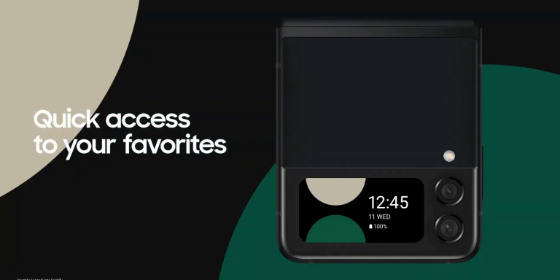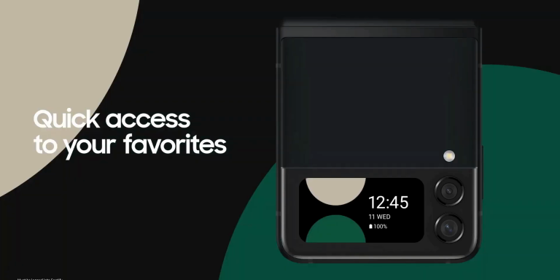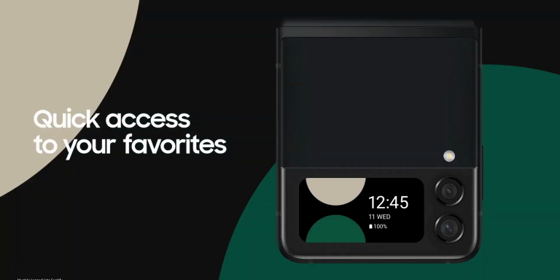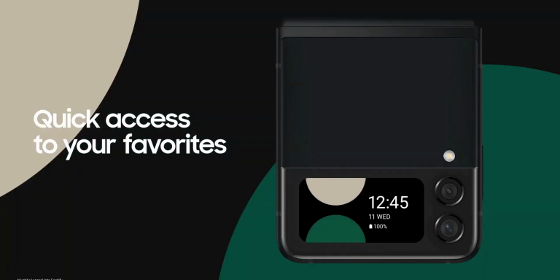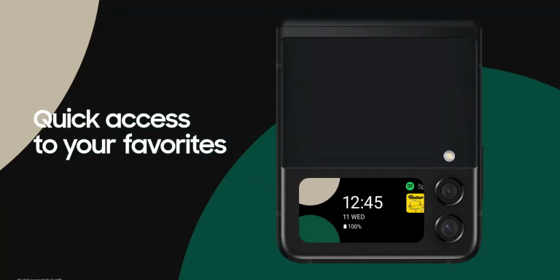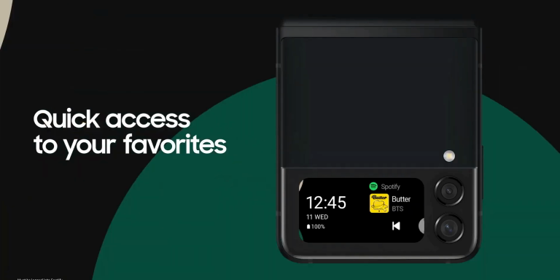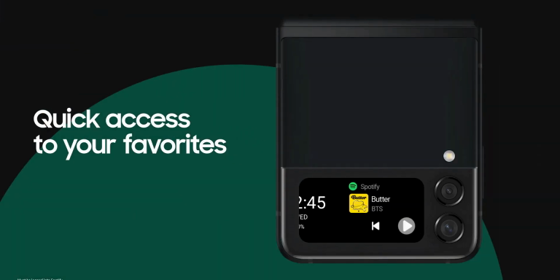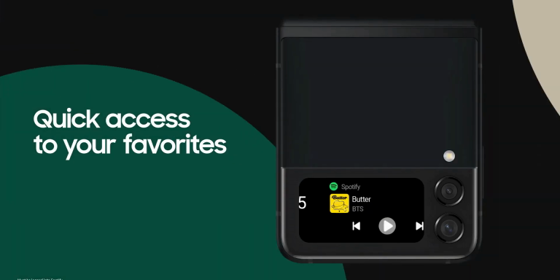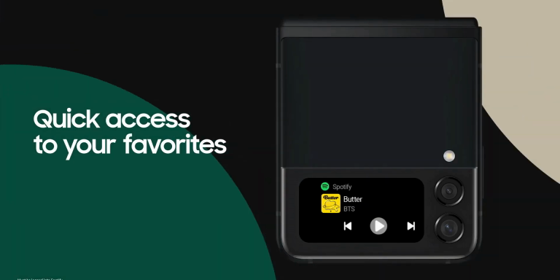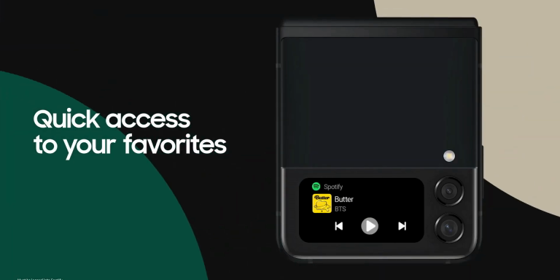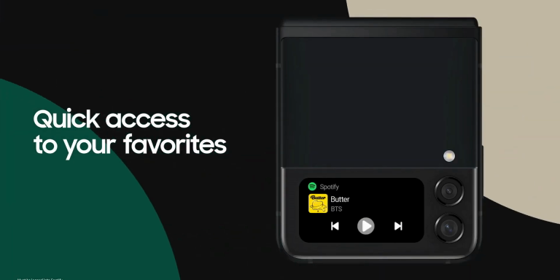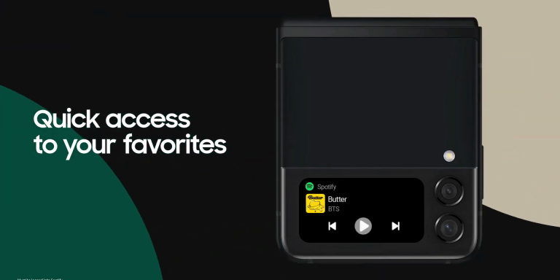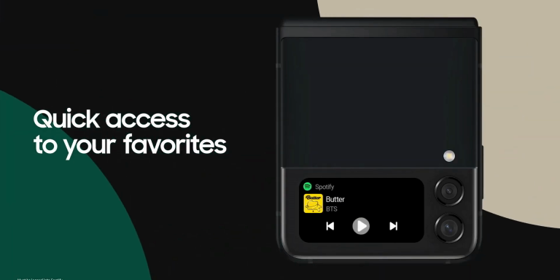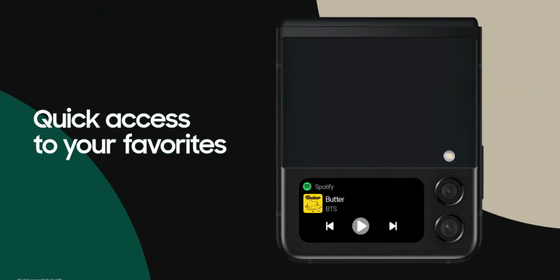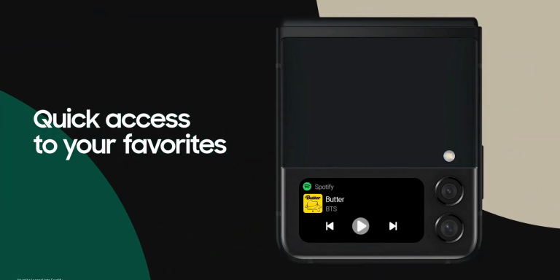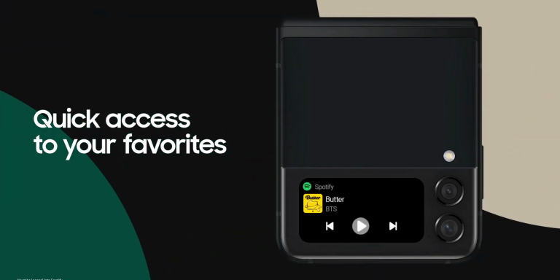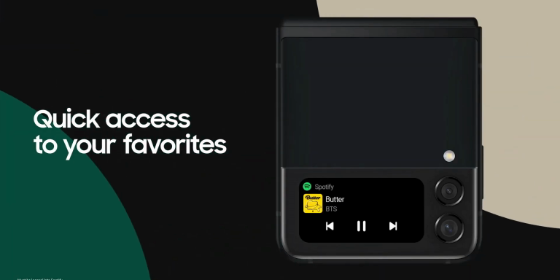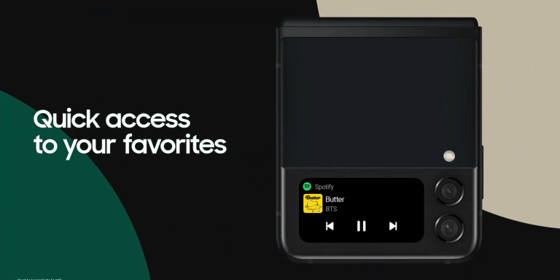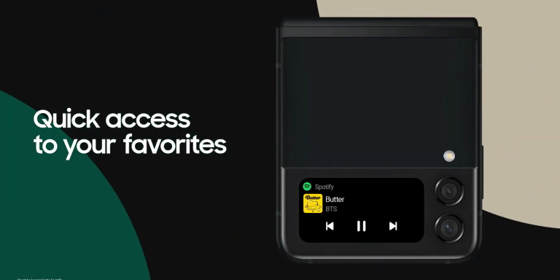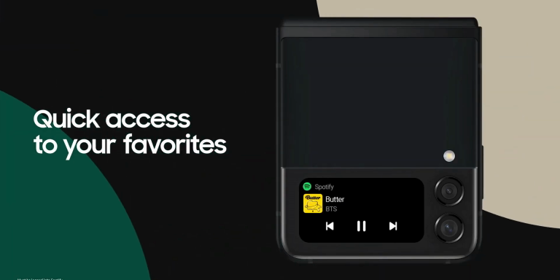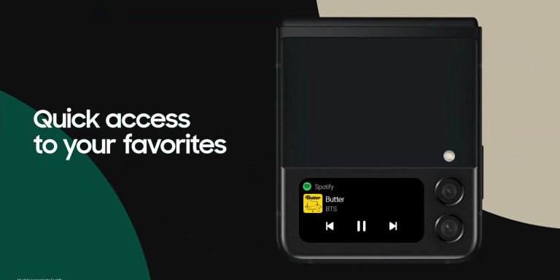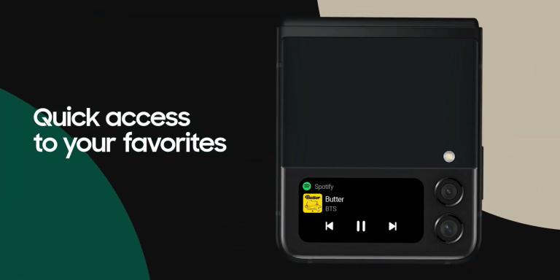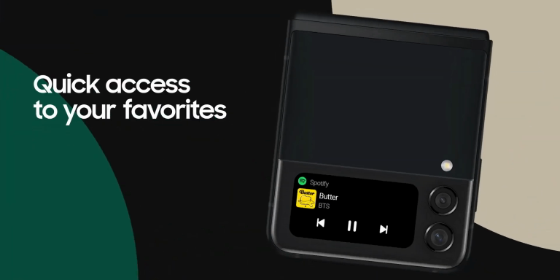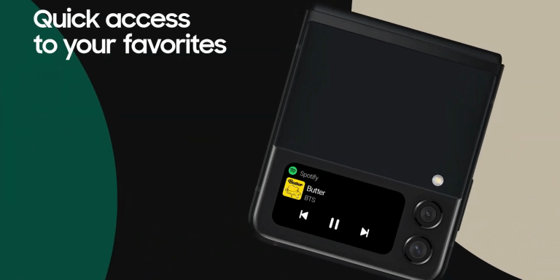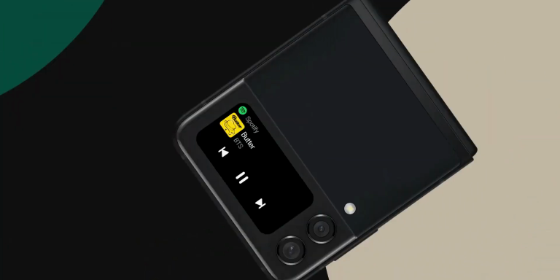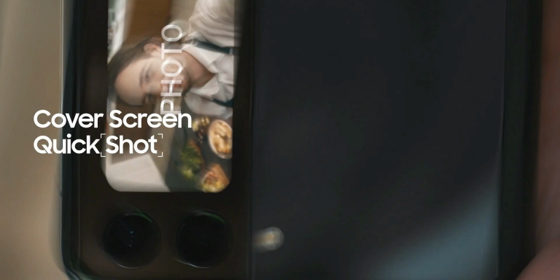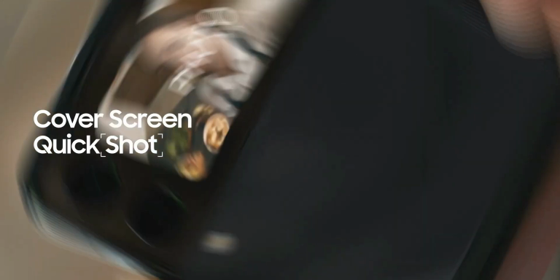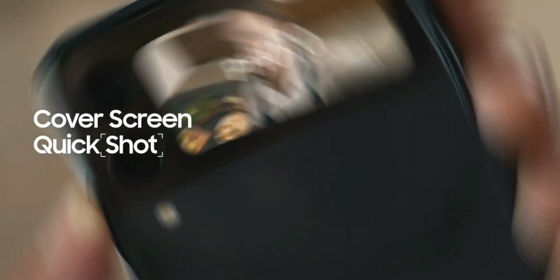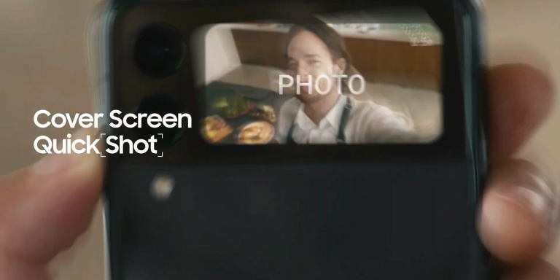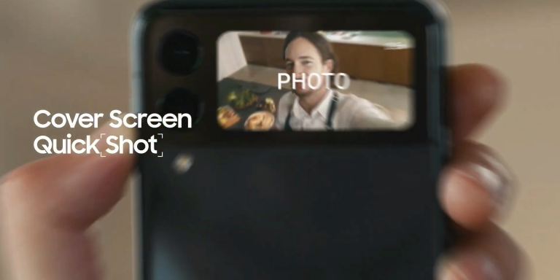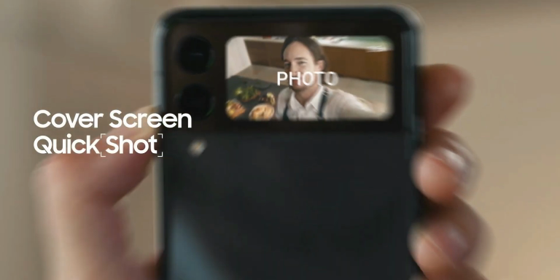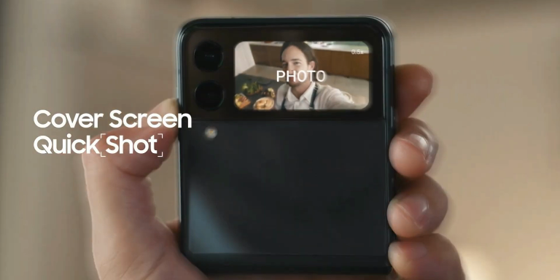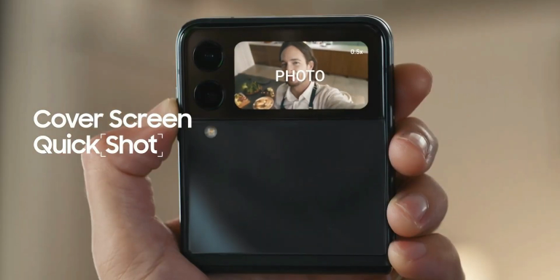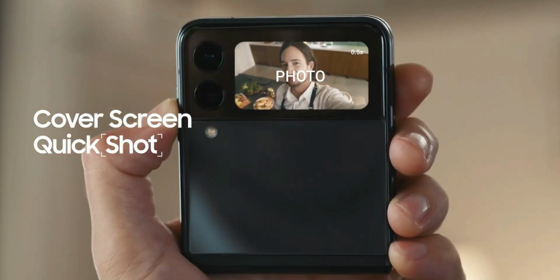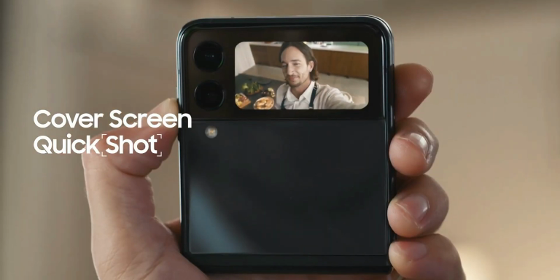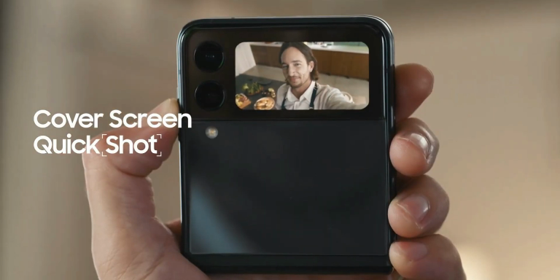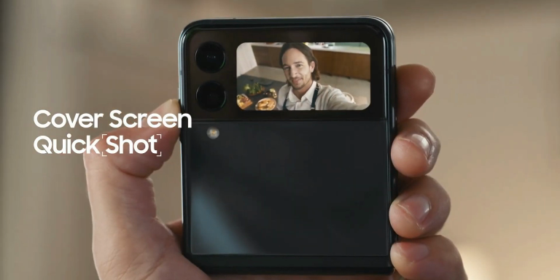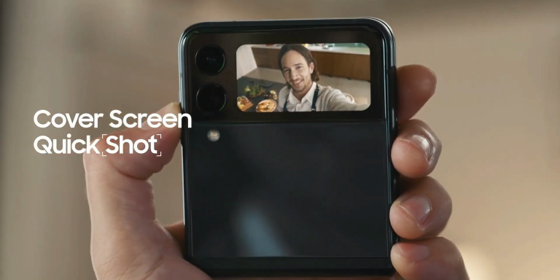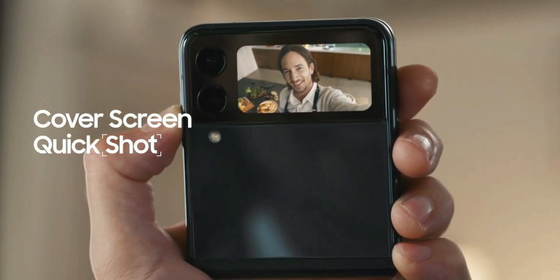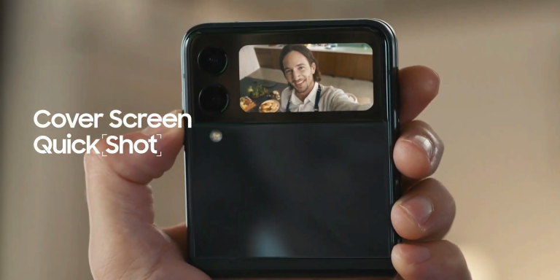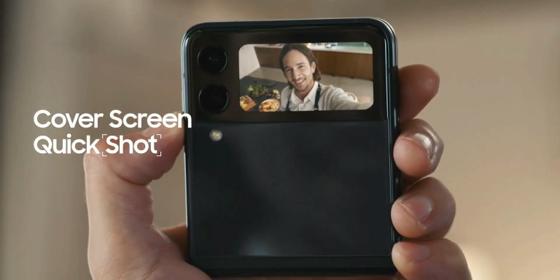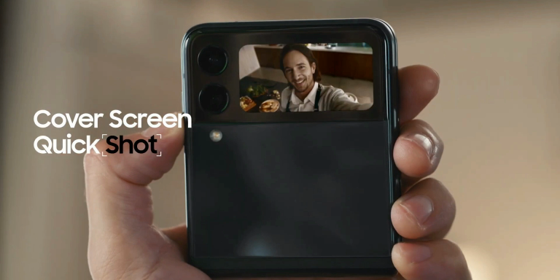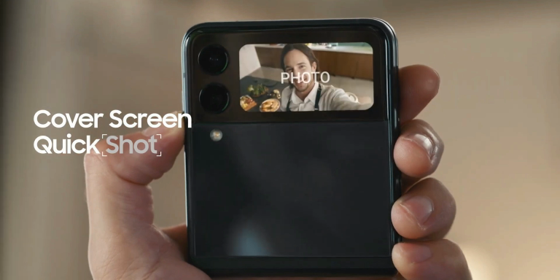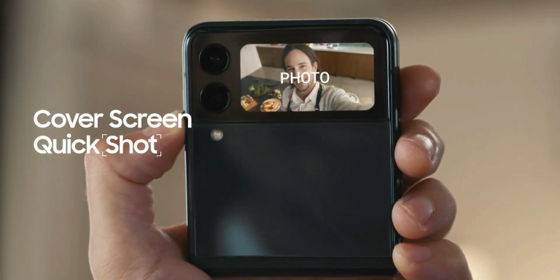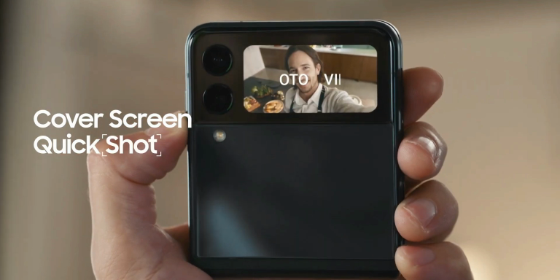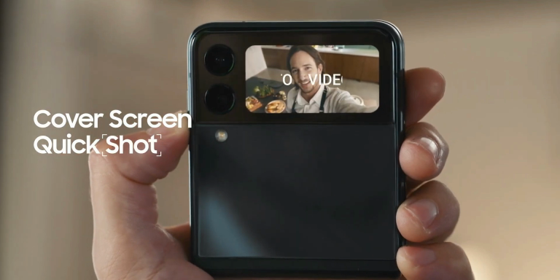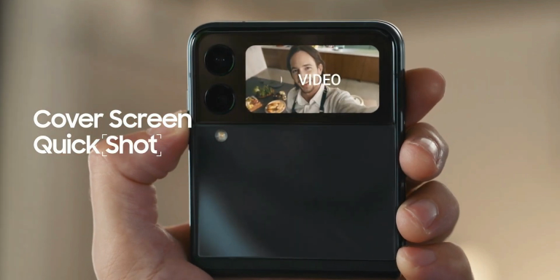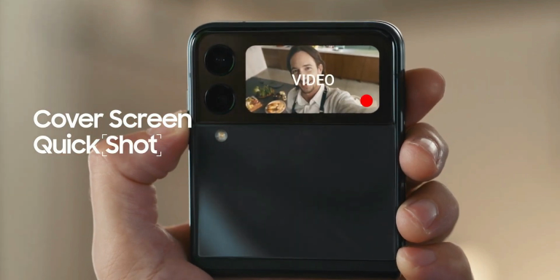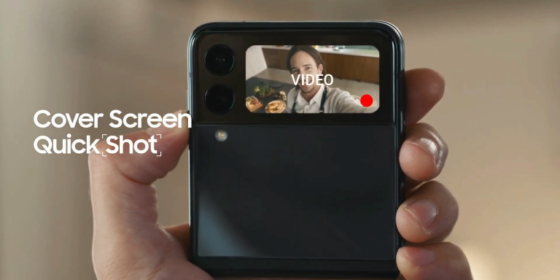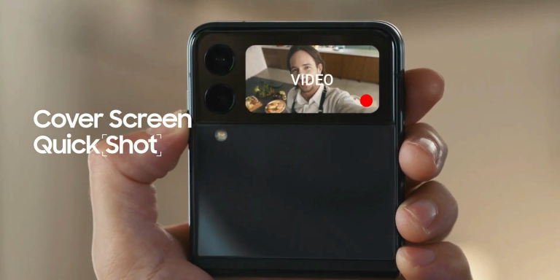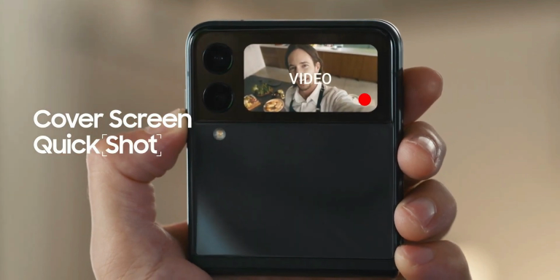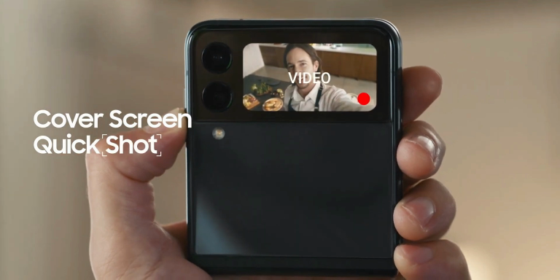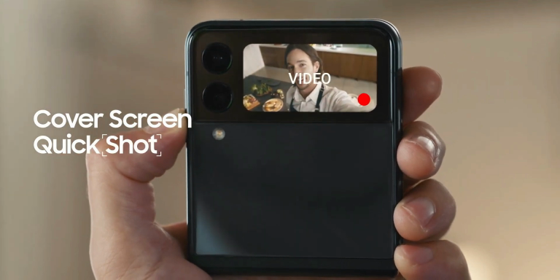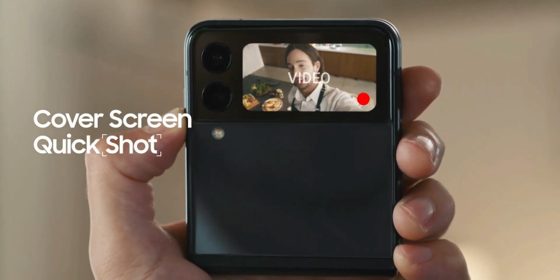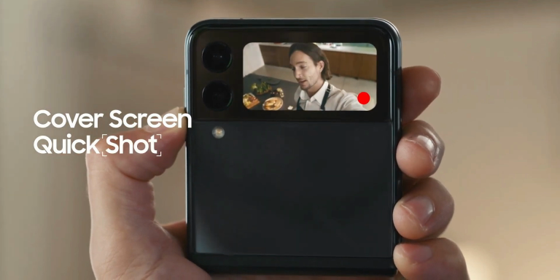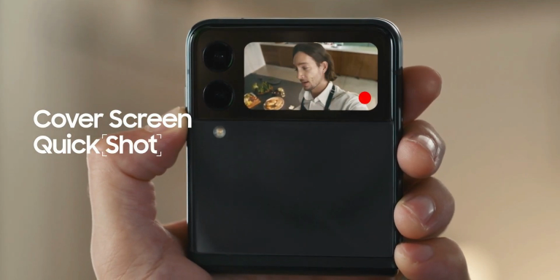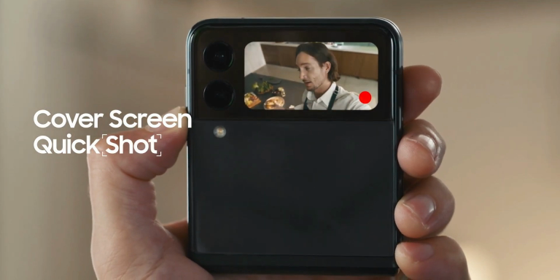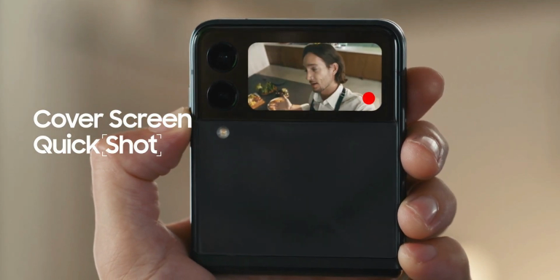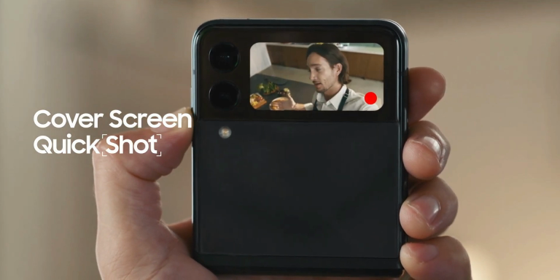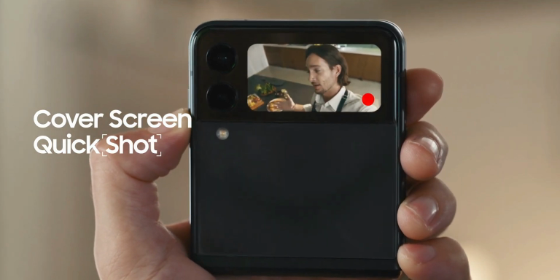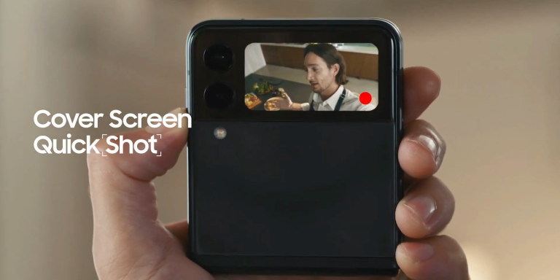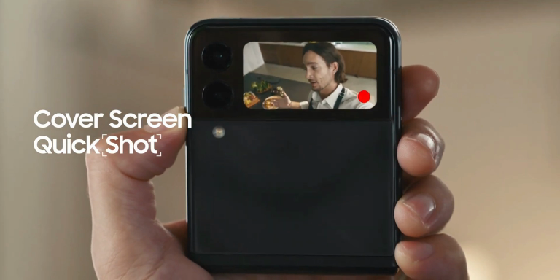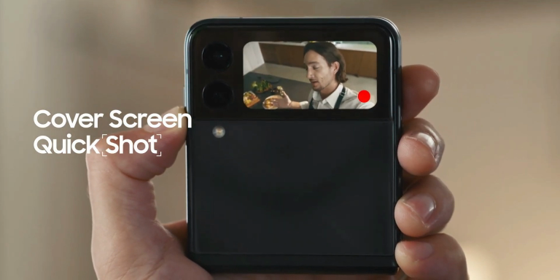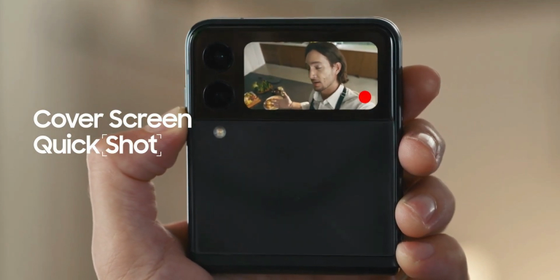We can even take selfies on the cover screen. The phone's camera can also be controlled from the Galaxy Watch wirelessly.